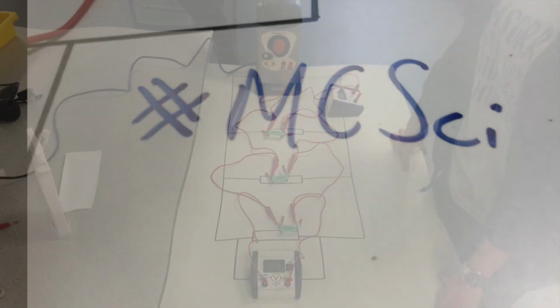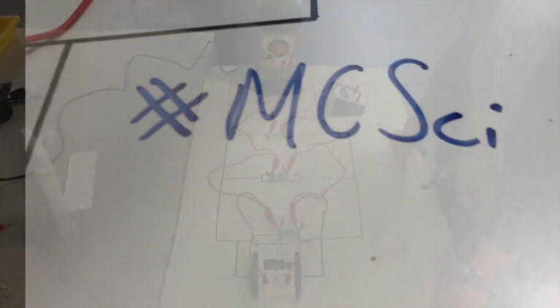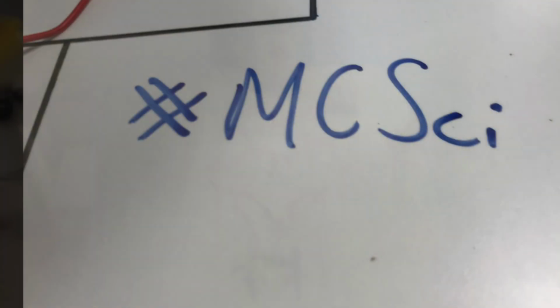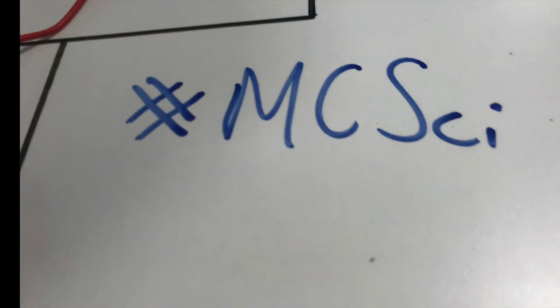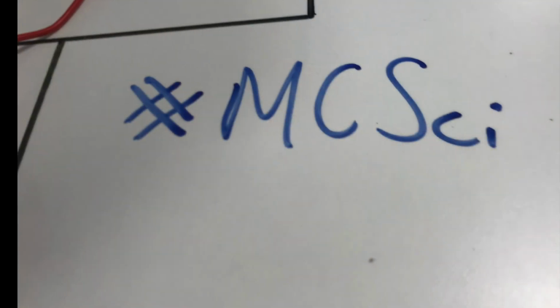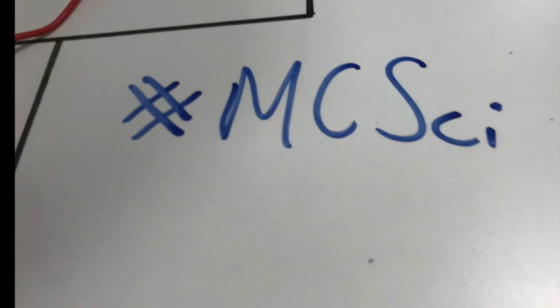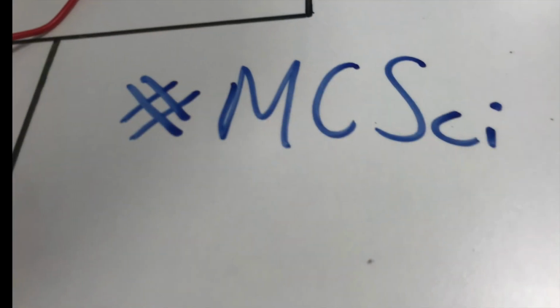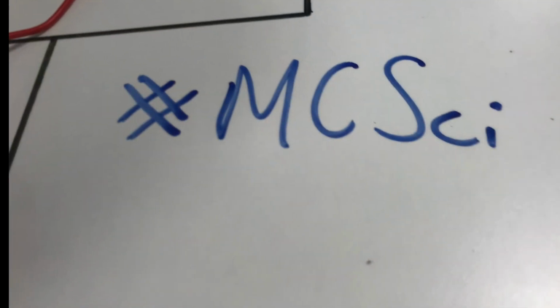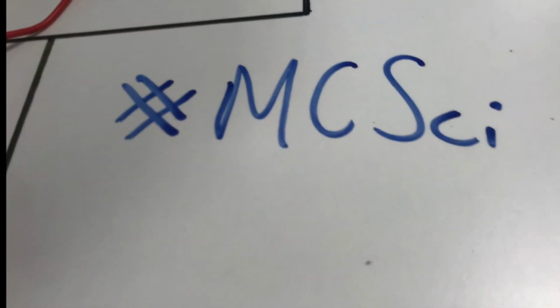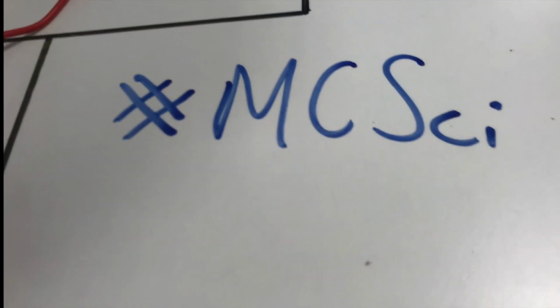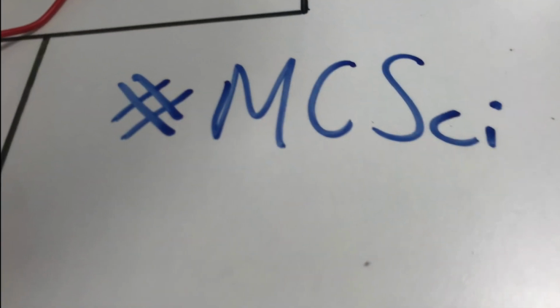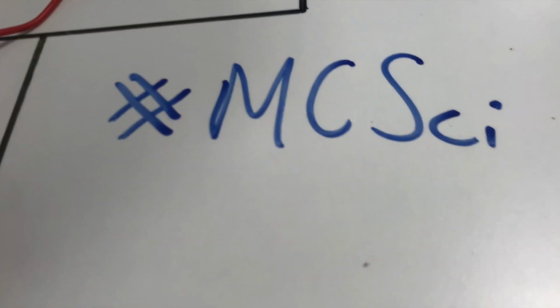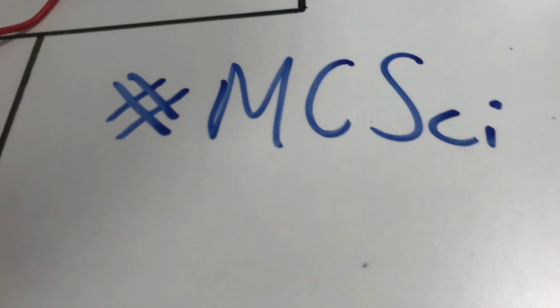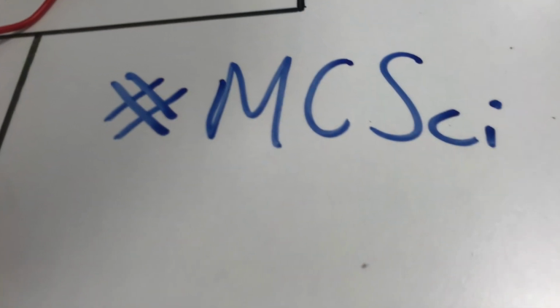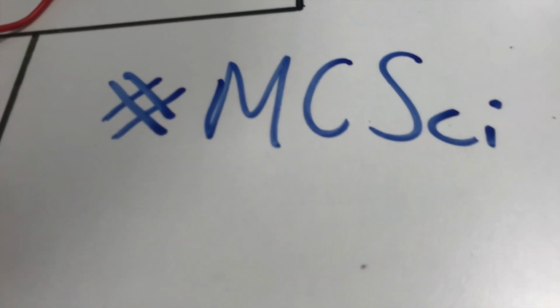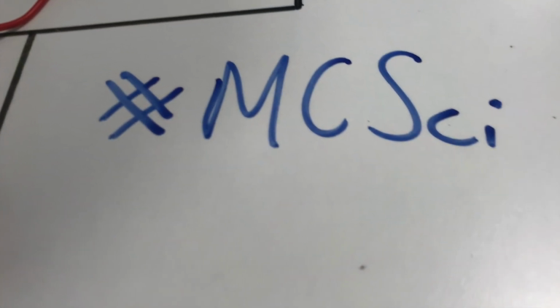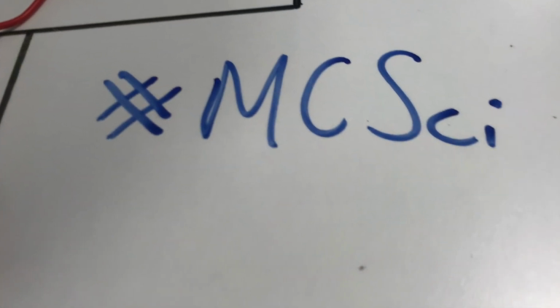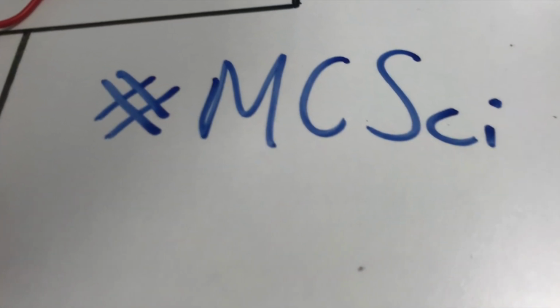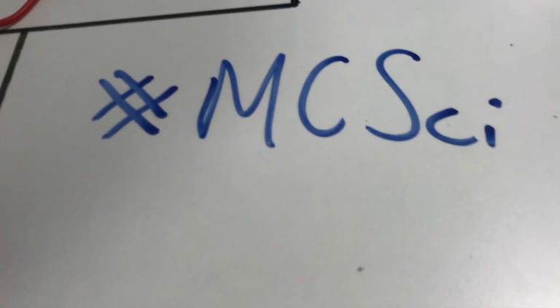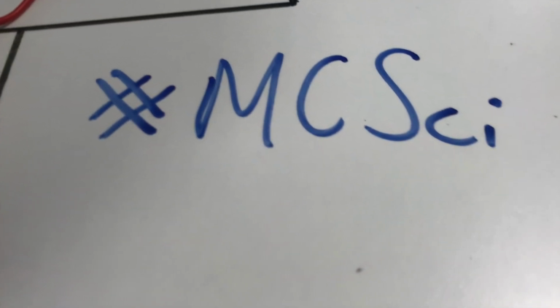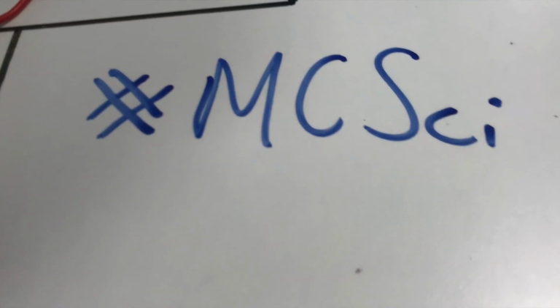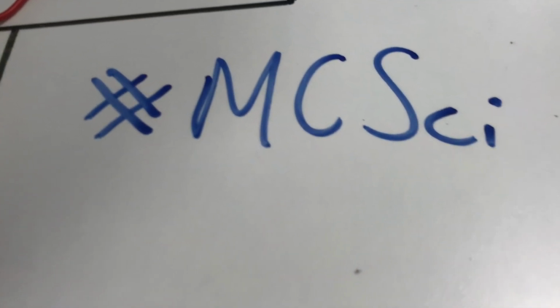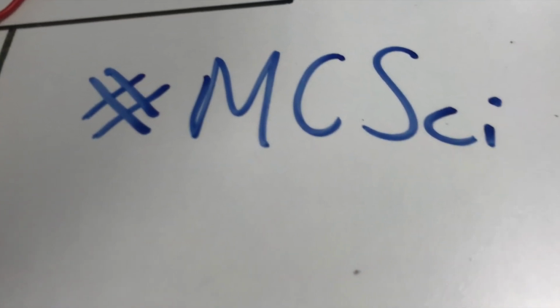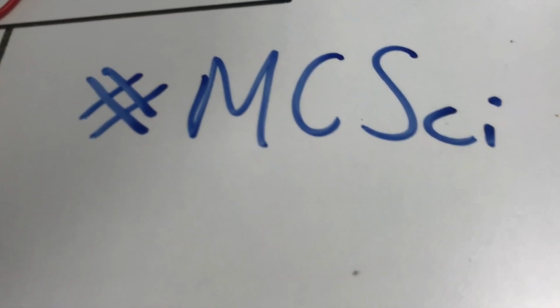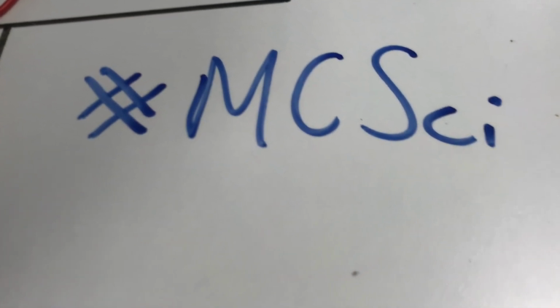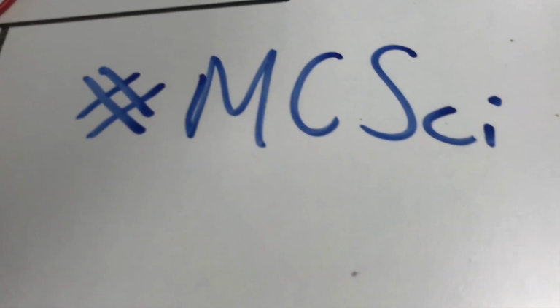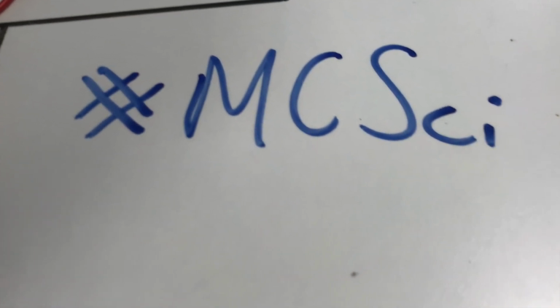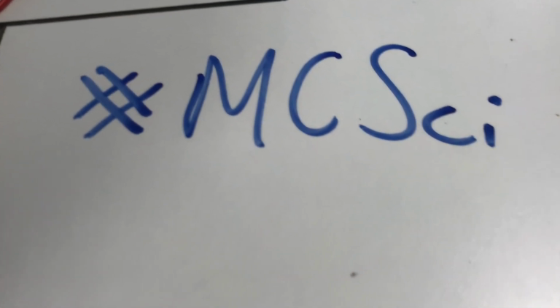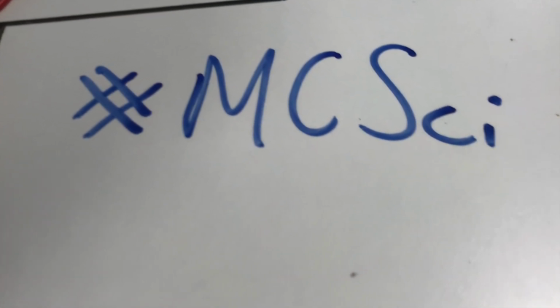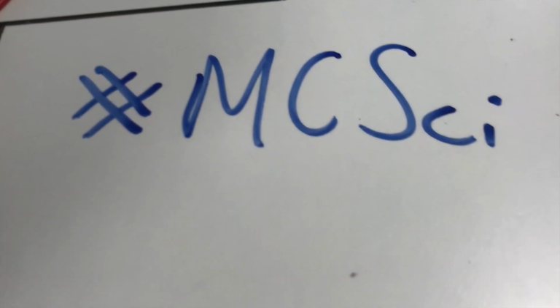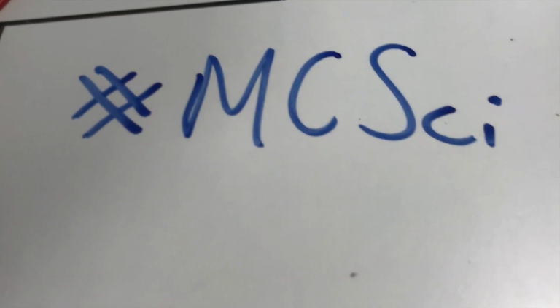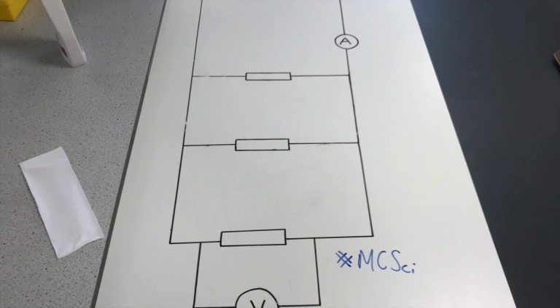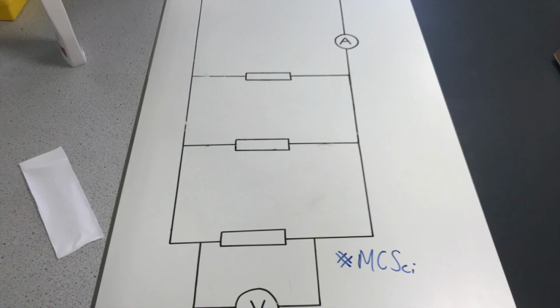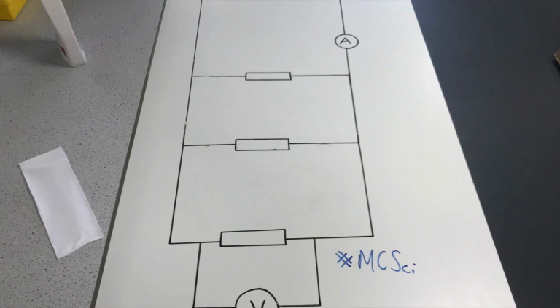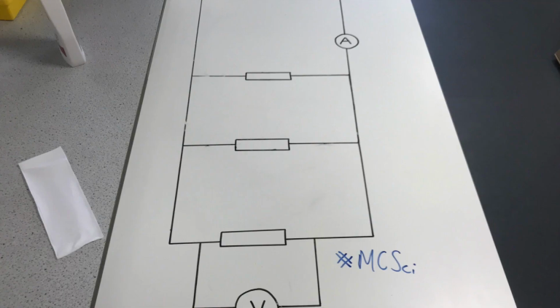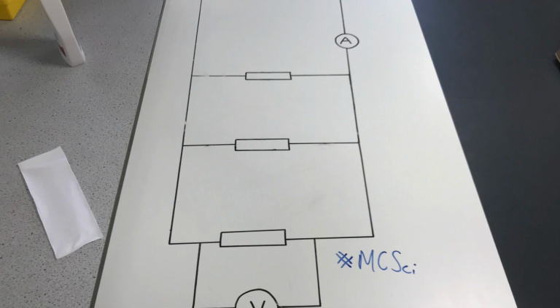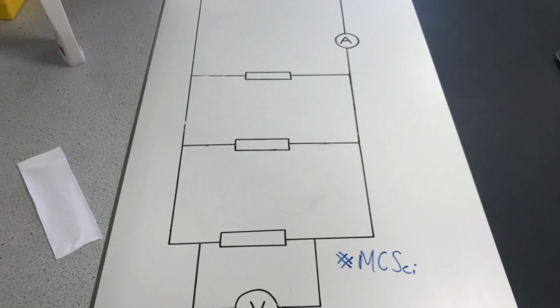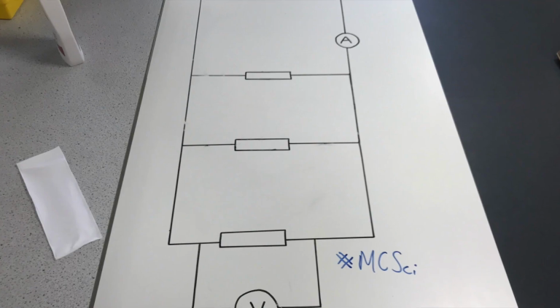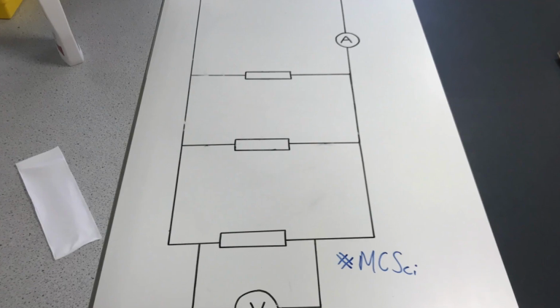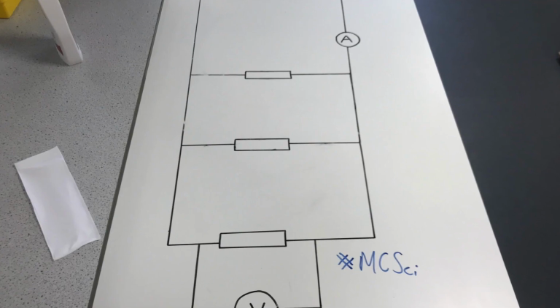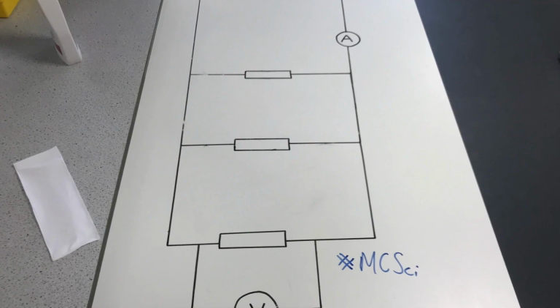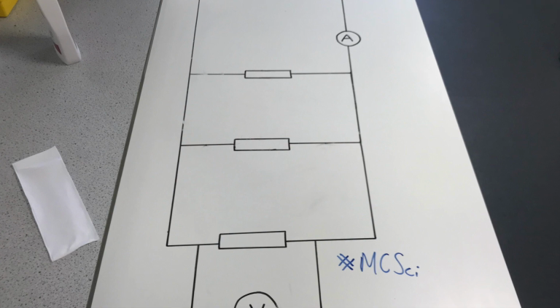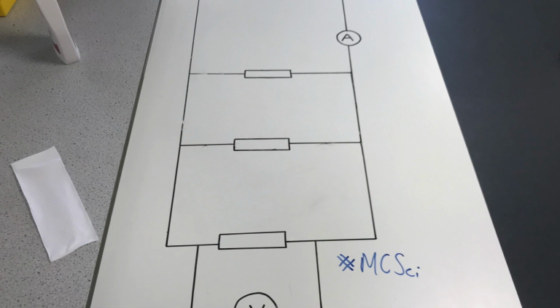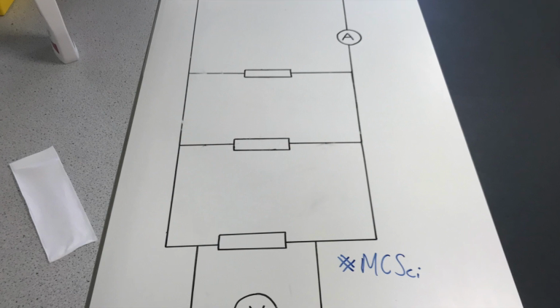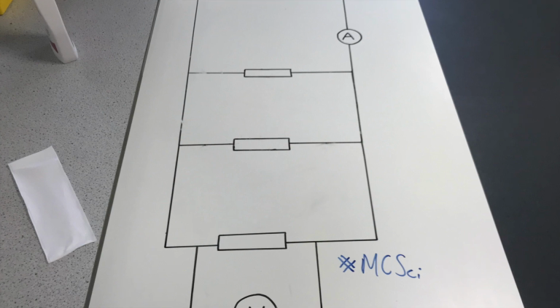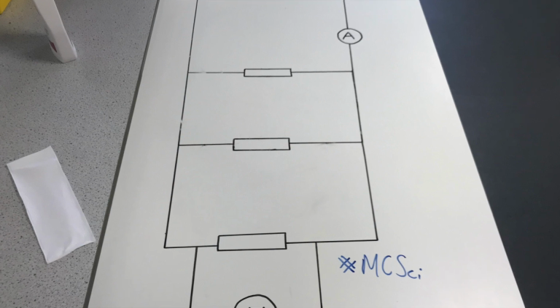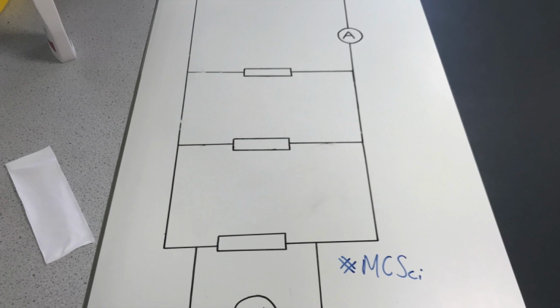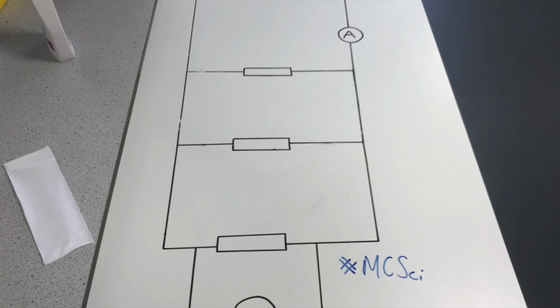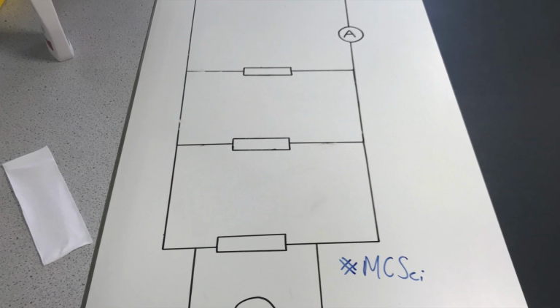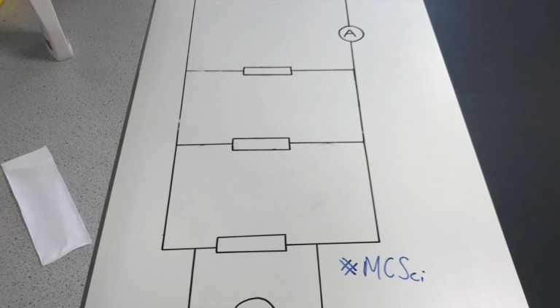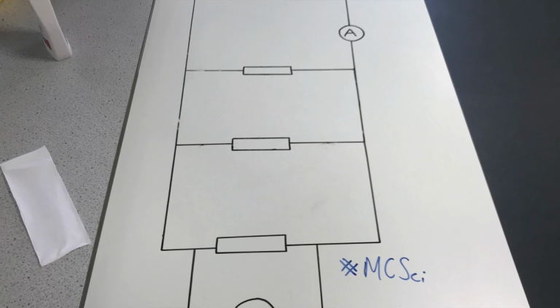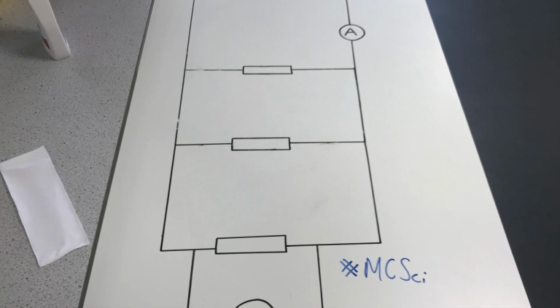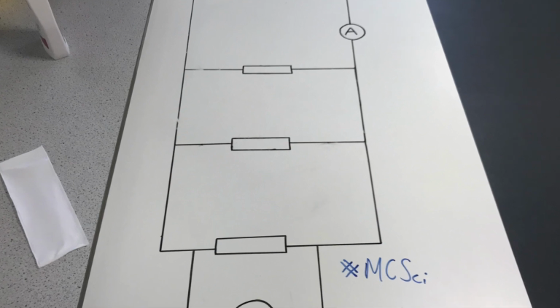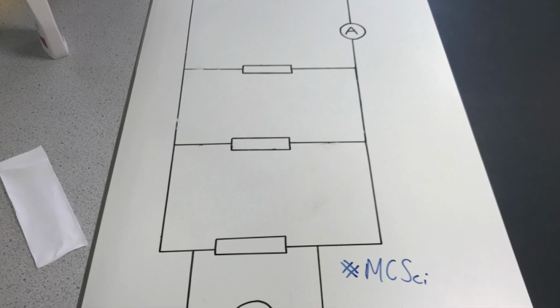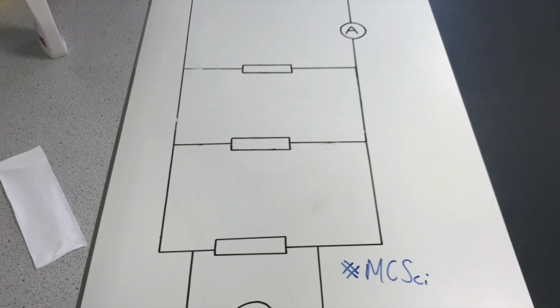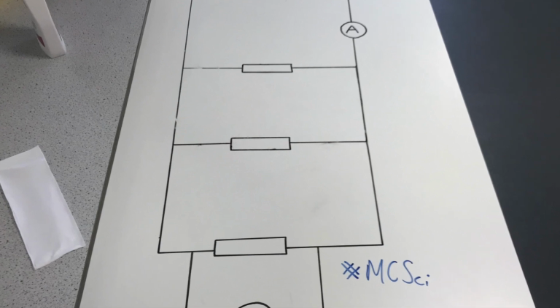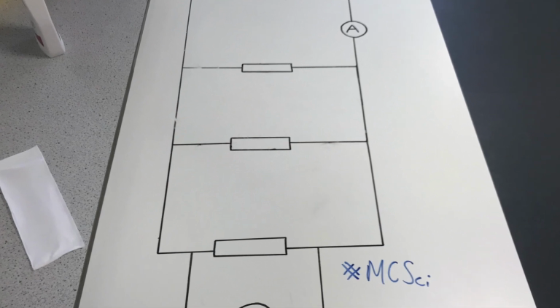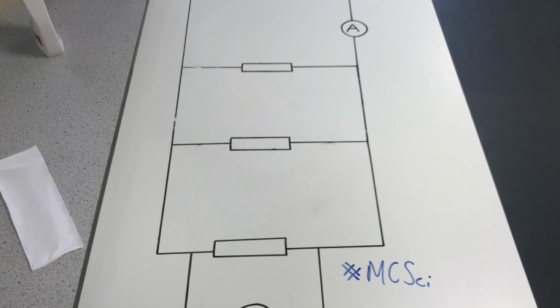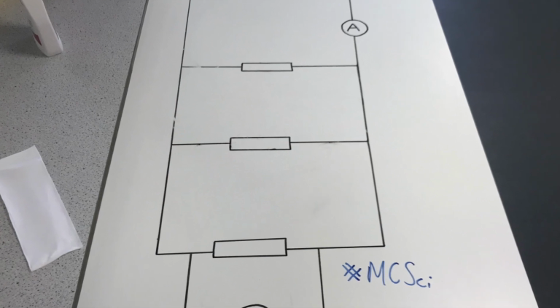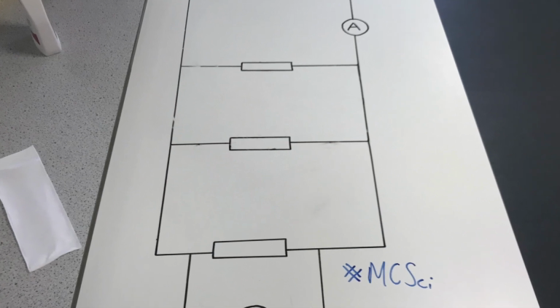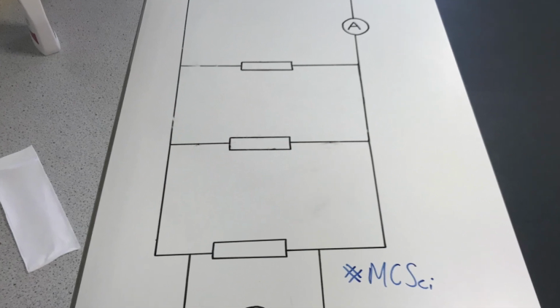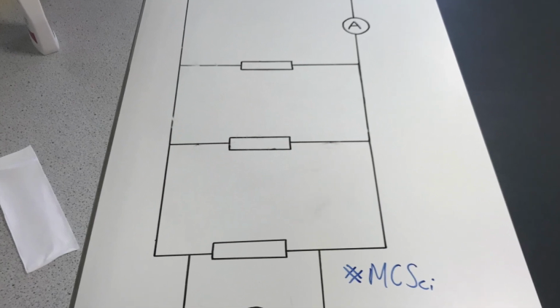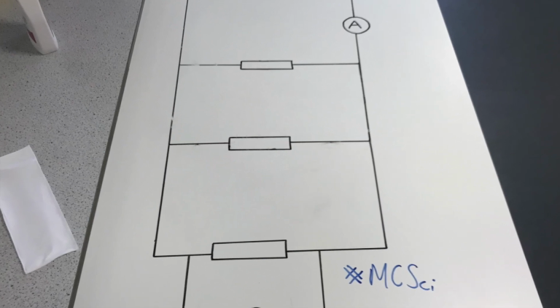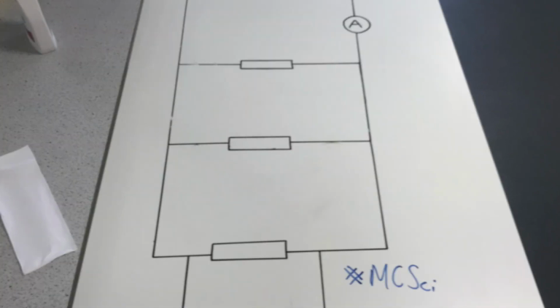Thank you for watching the first Michaela Physics Science video. Hashtag mcssci.